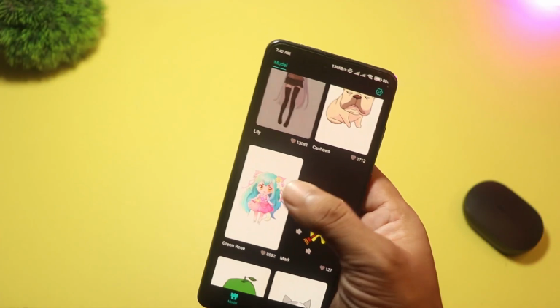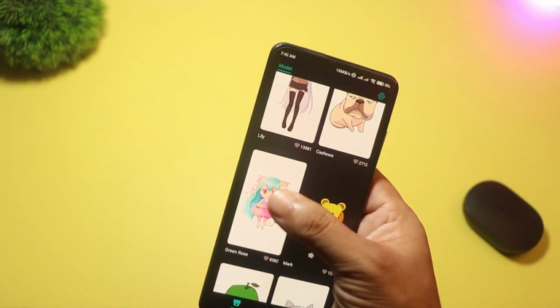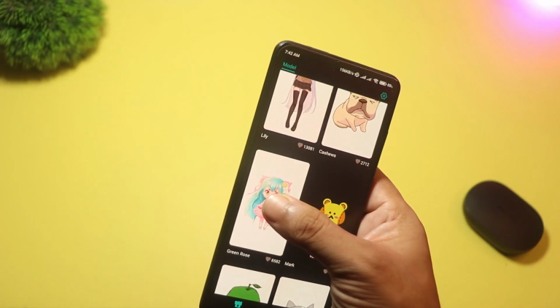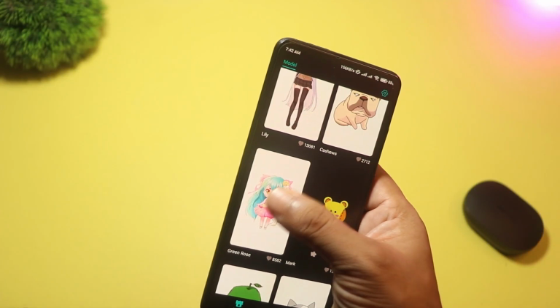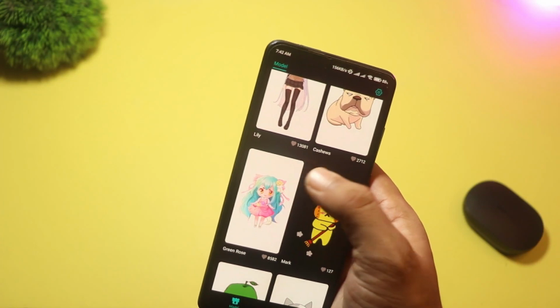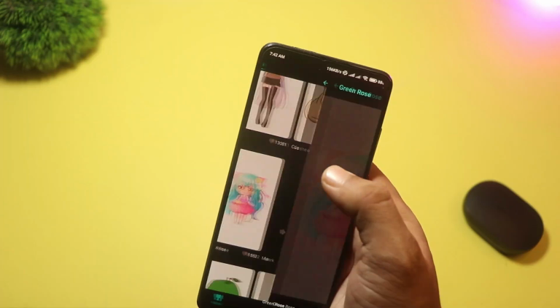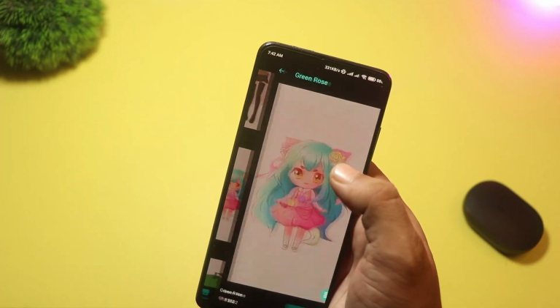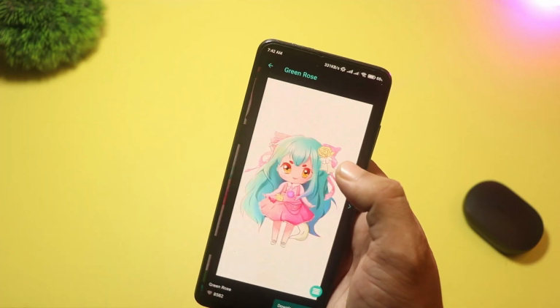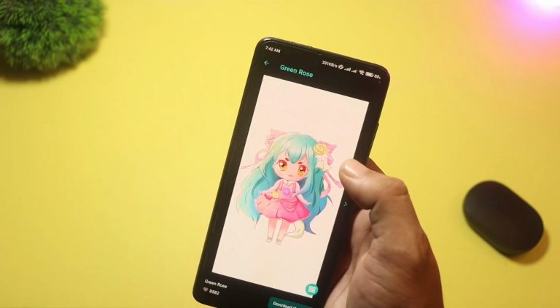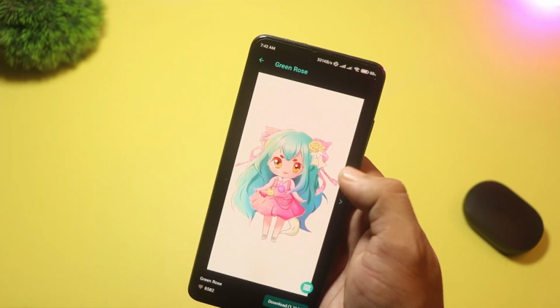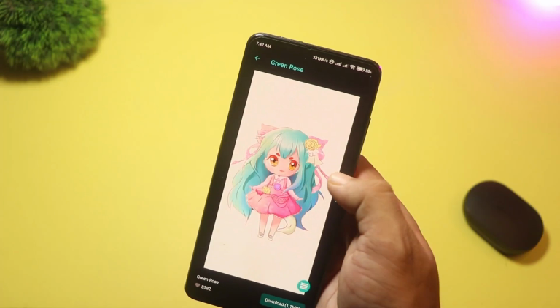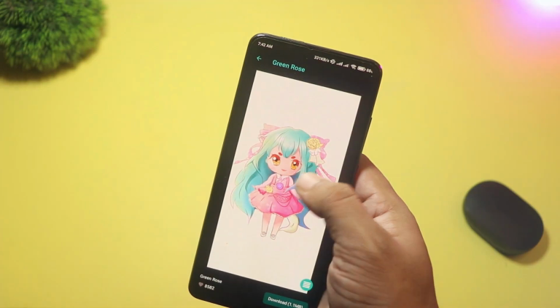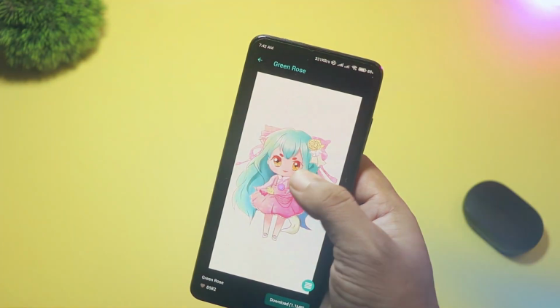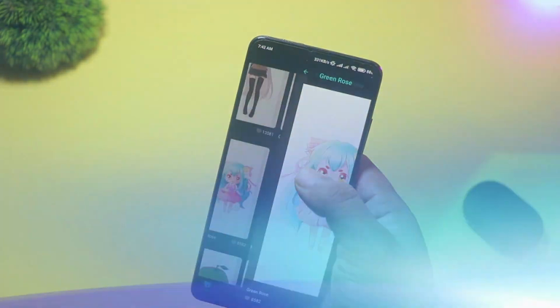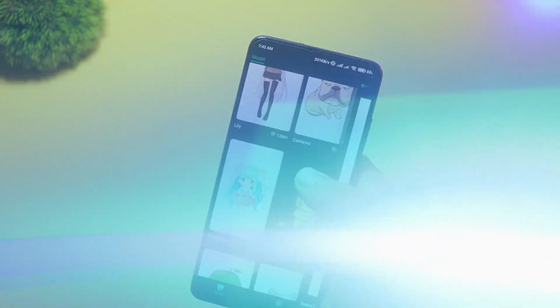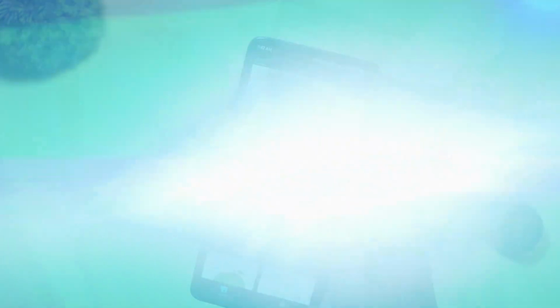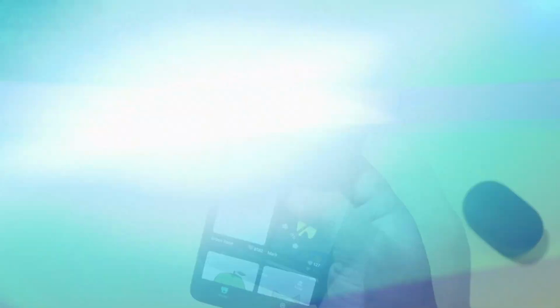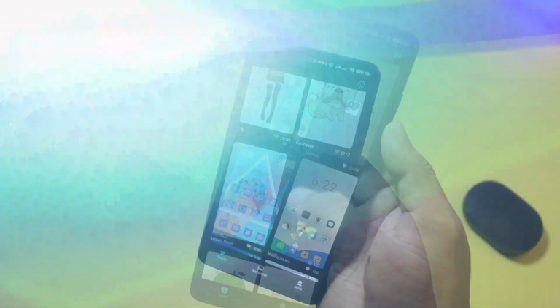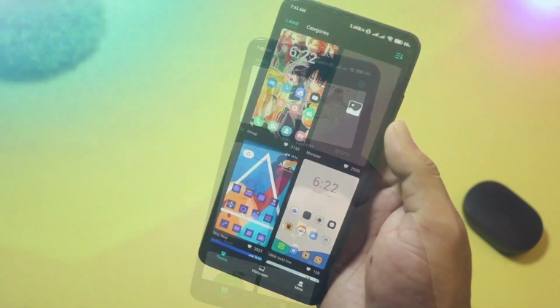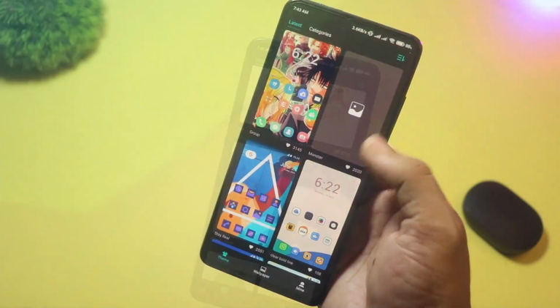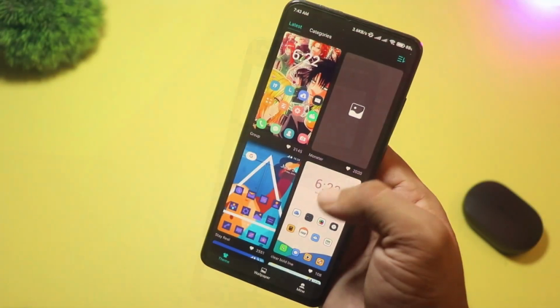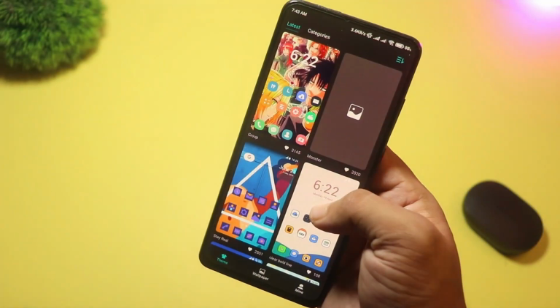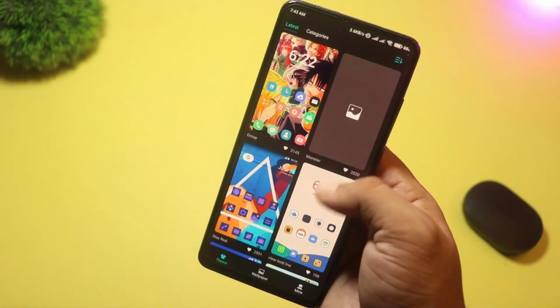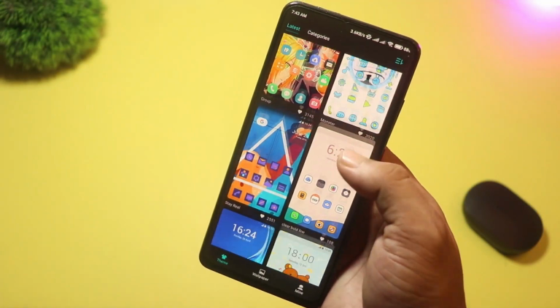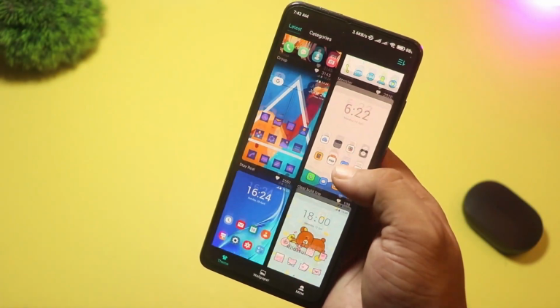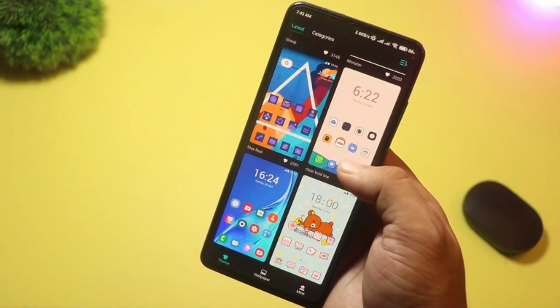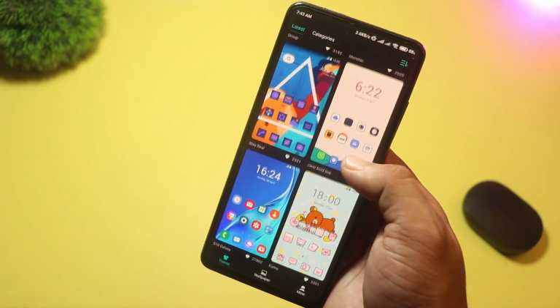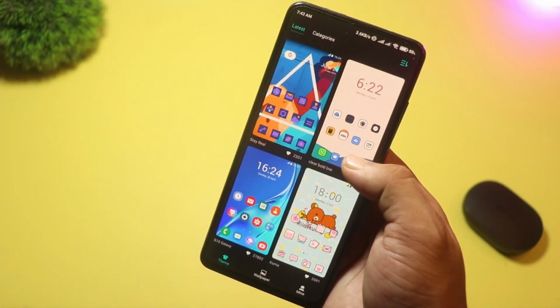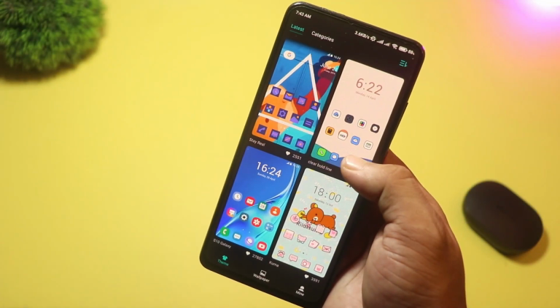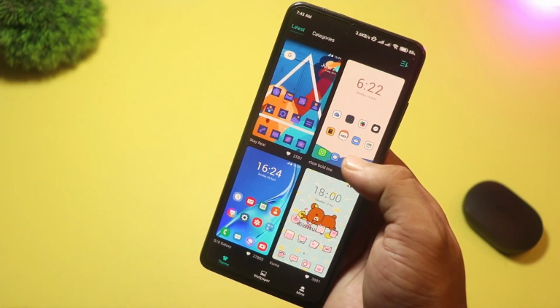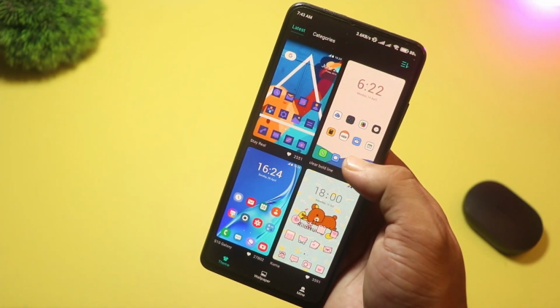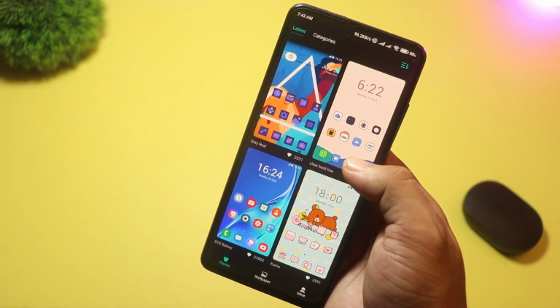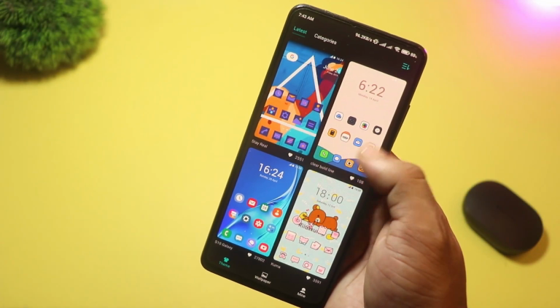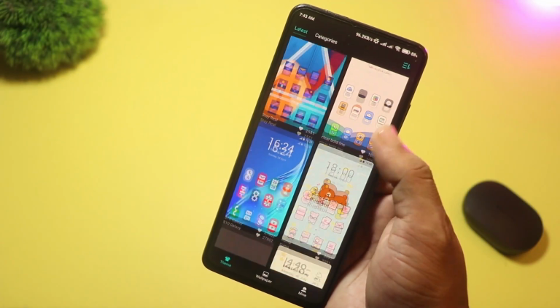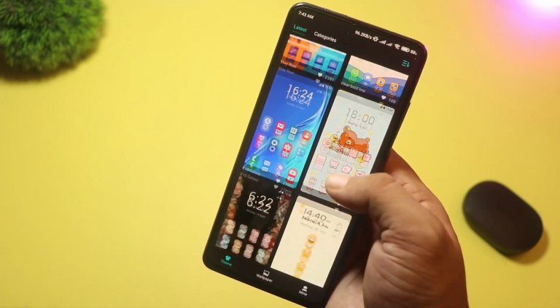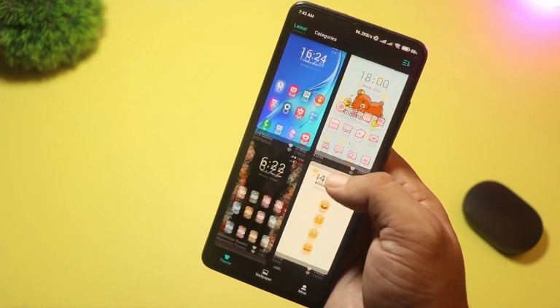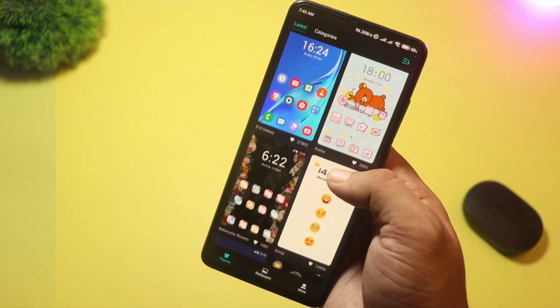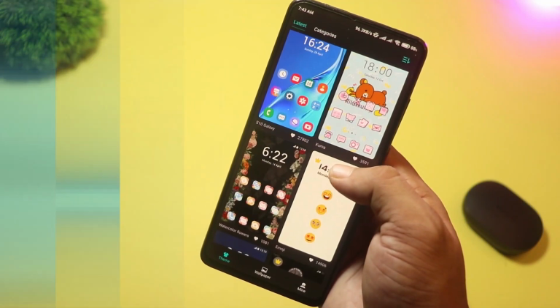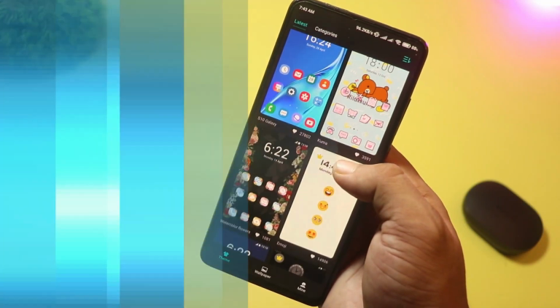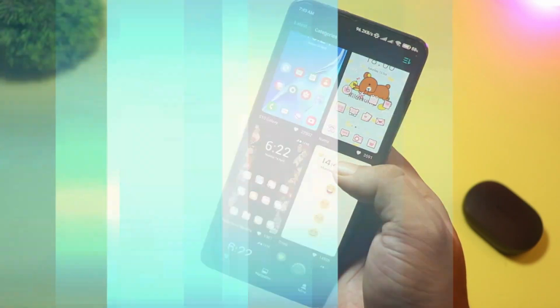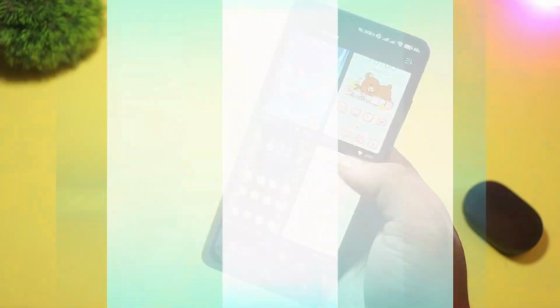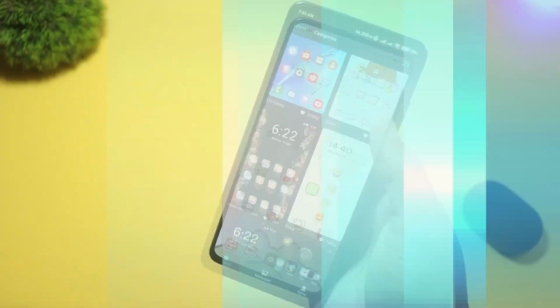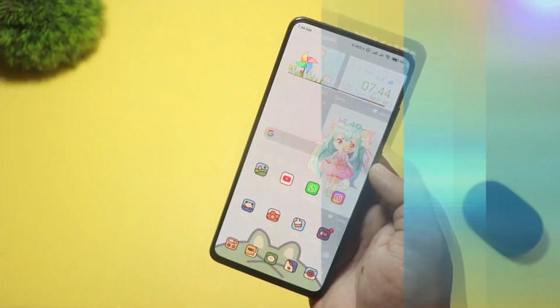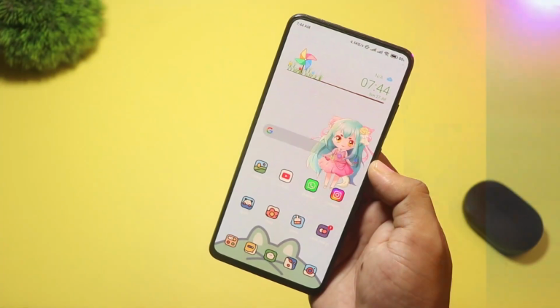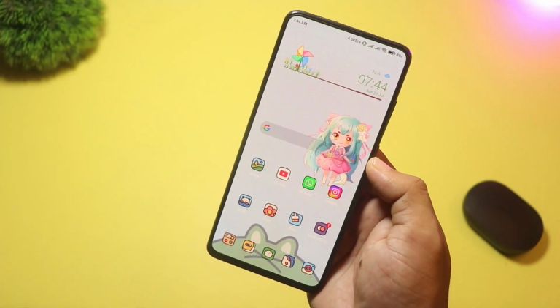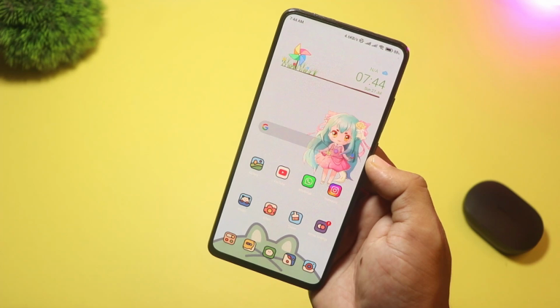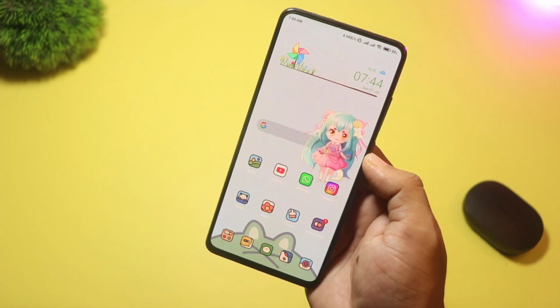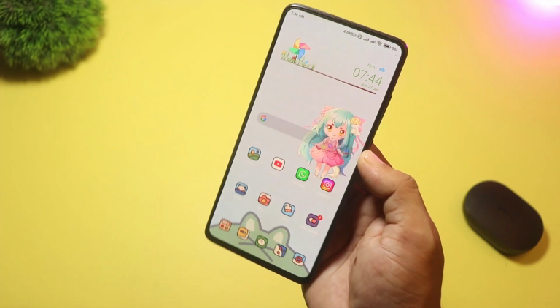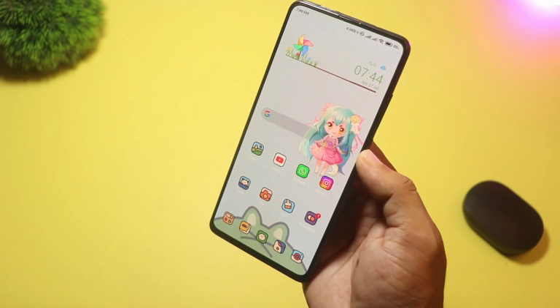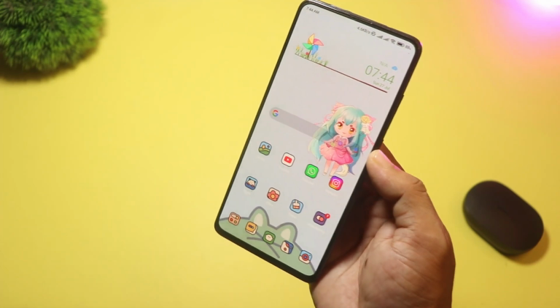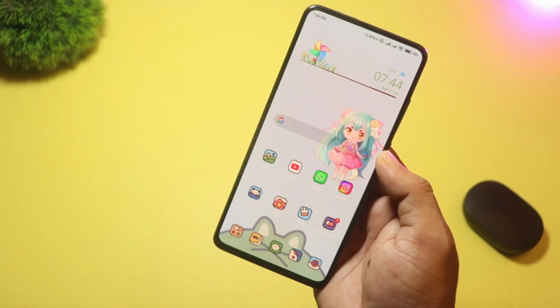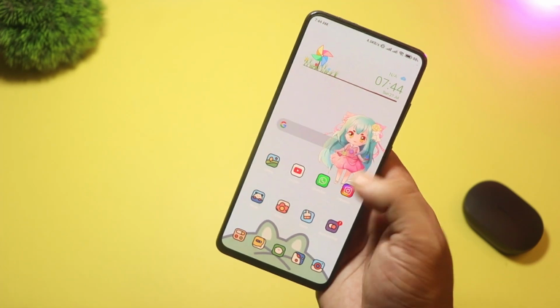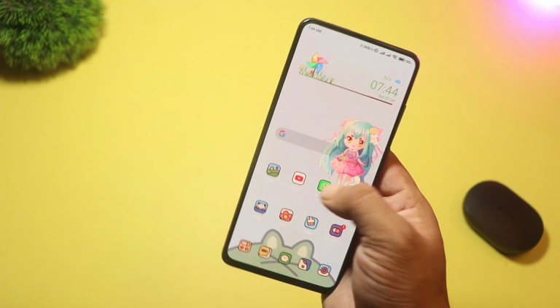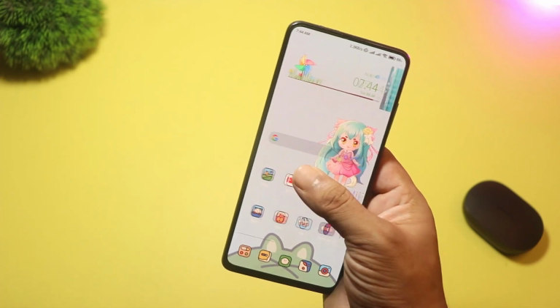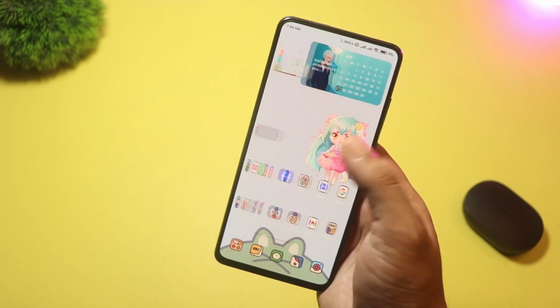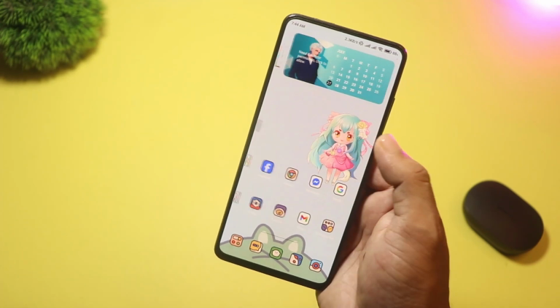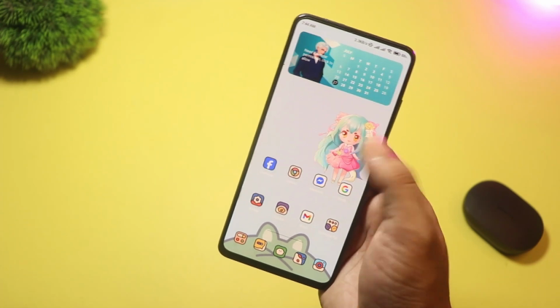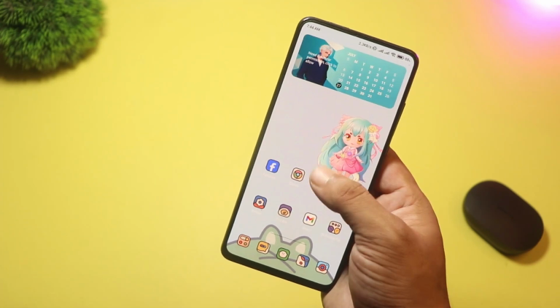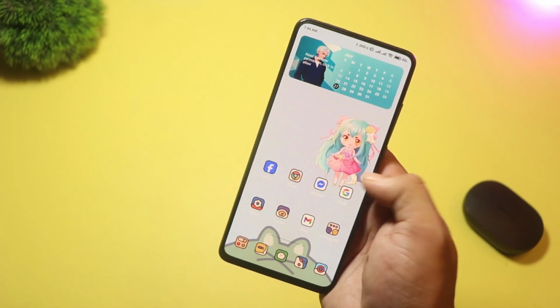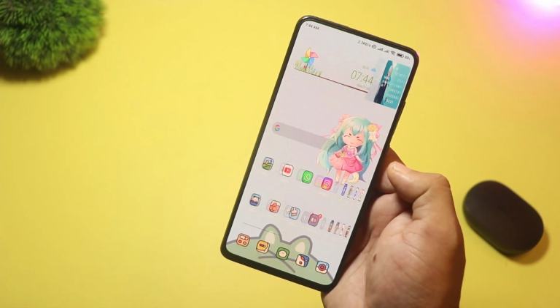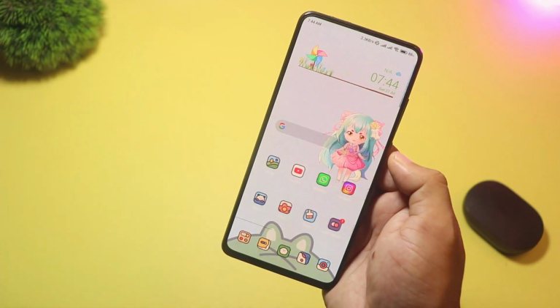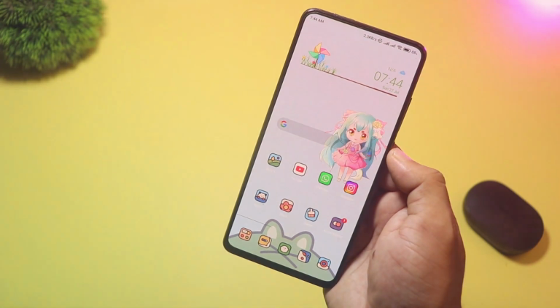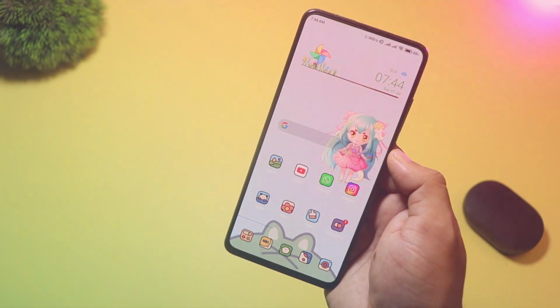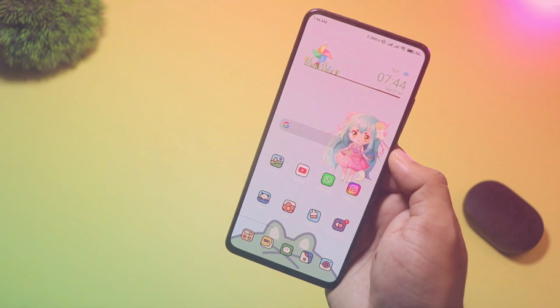Icon packs, wallpapers, grid sizes, folder styles, and gesture controls — so your phone feels both personal and playful.